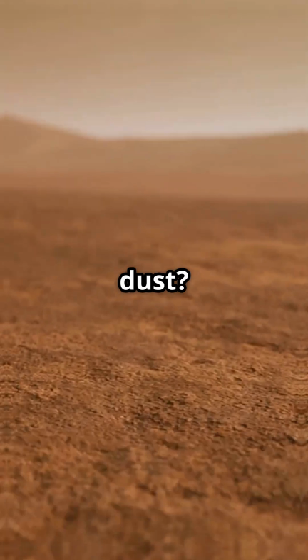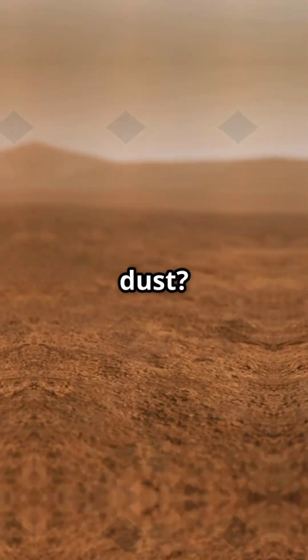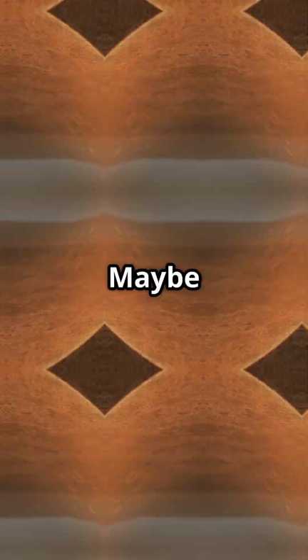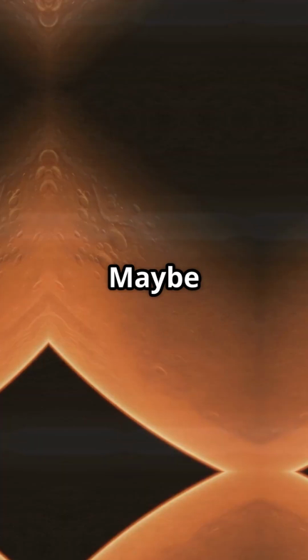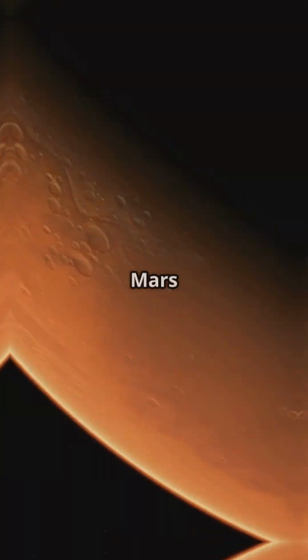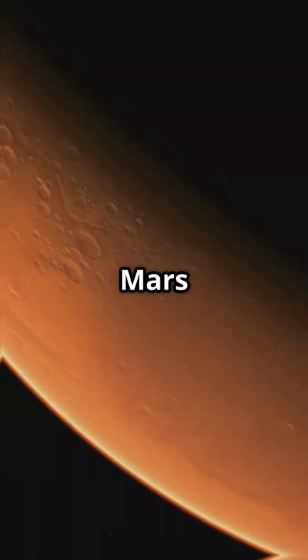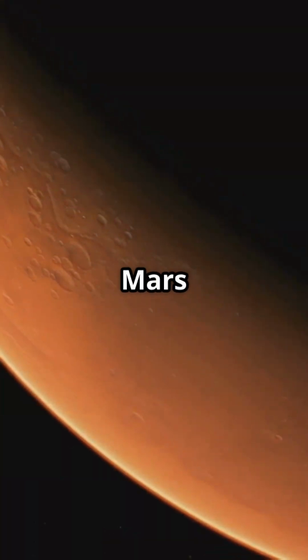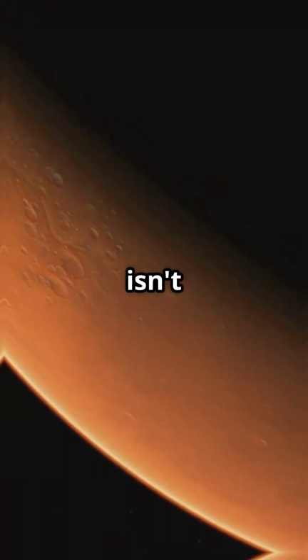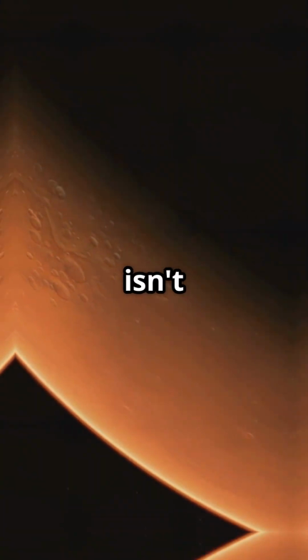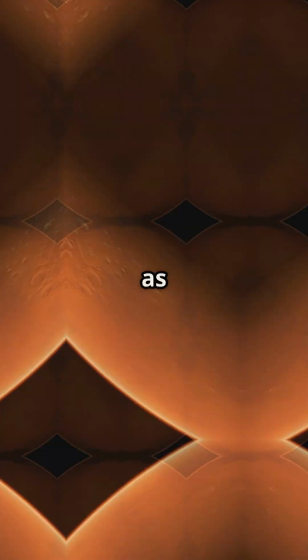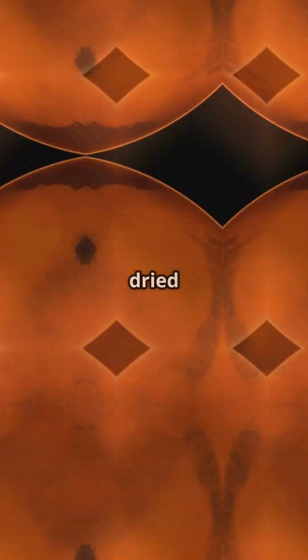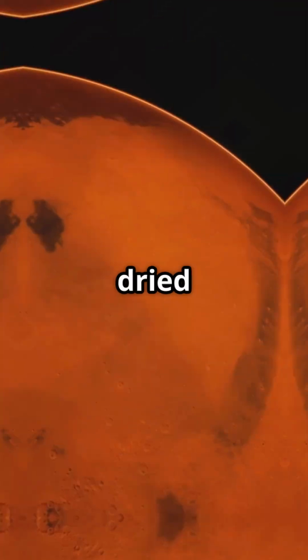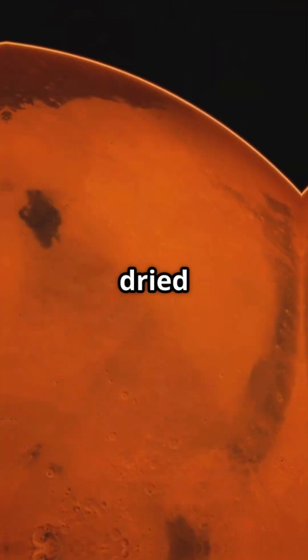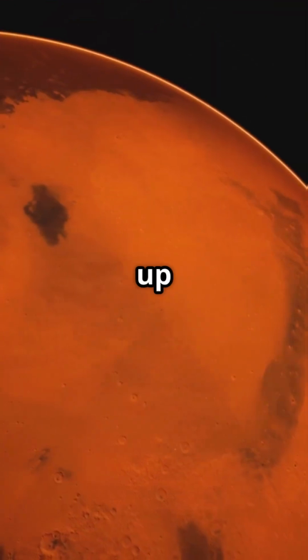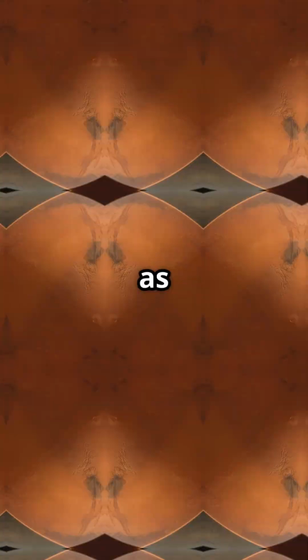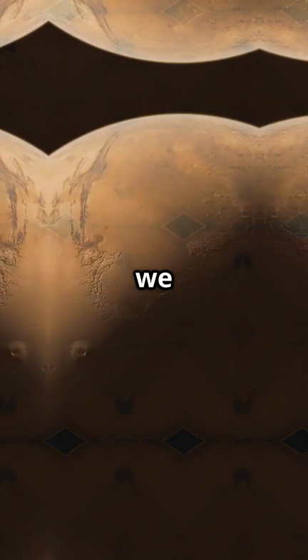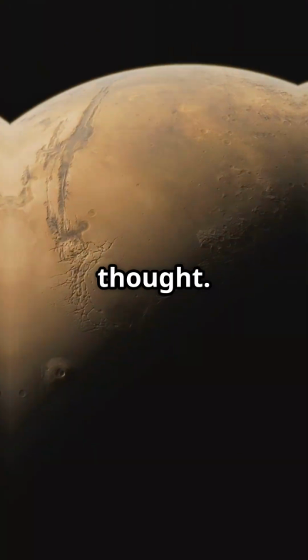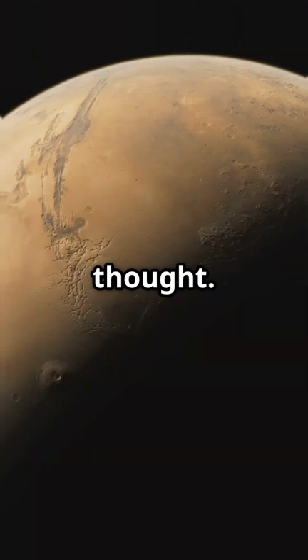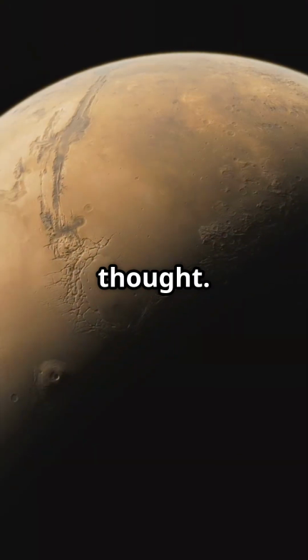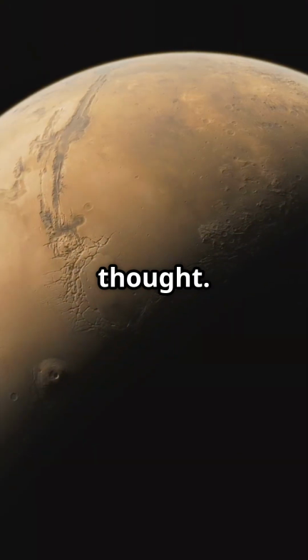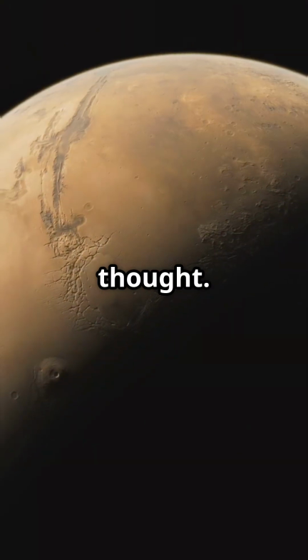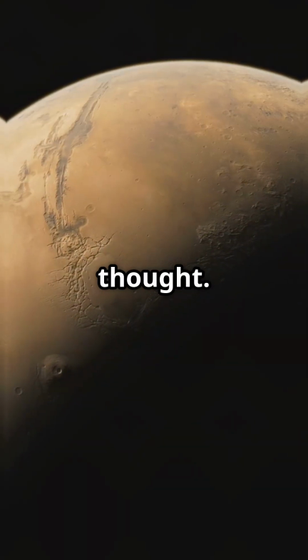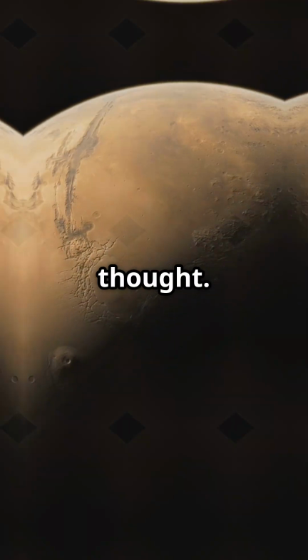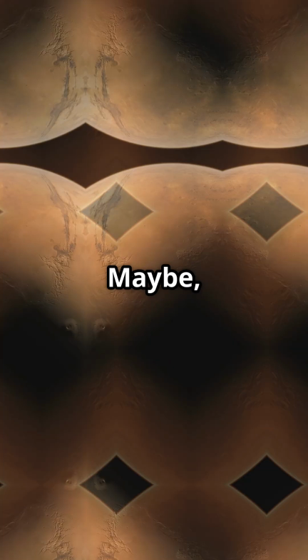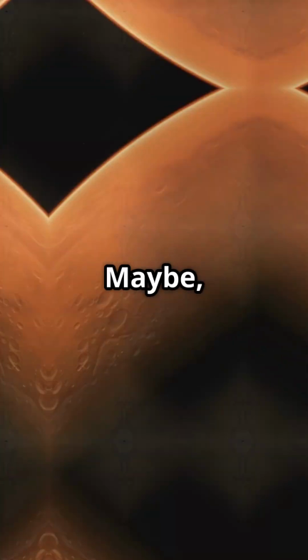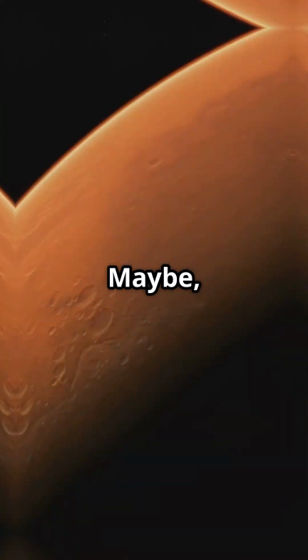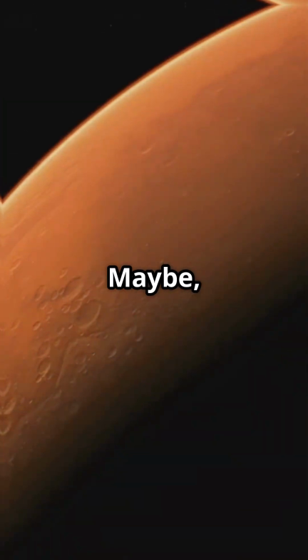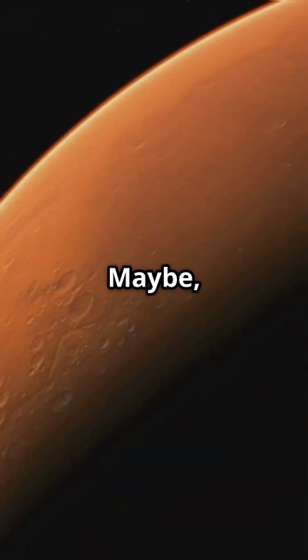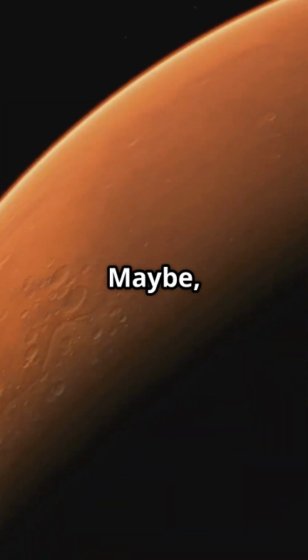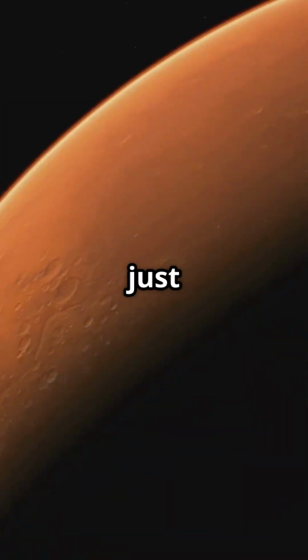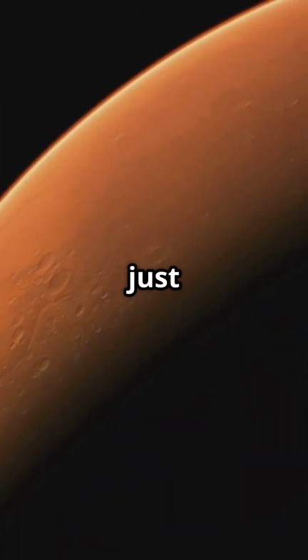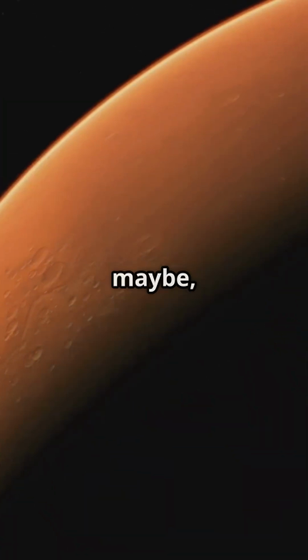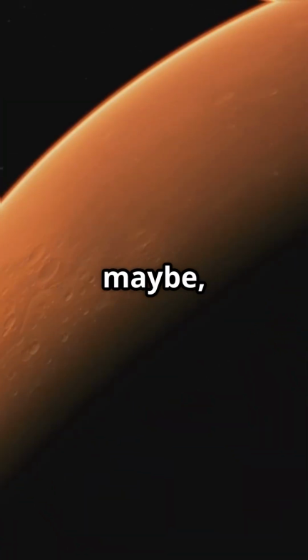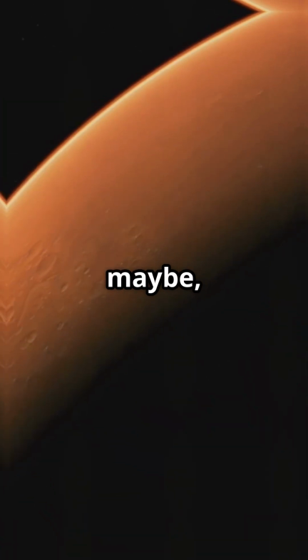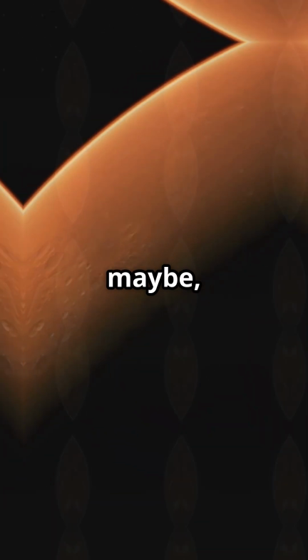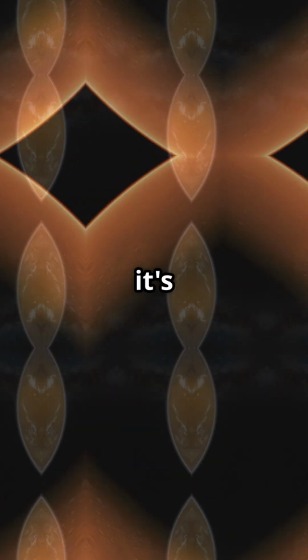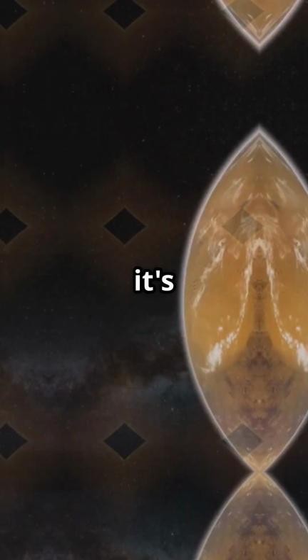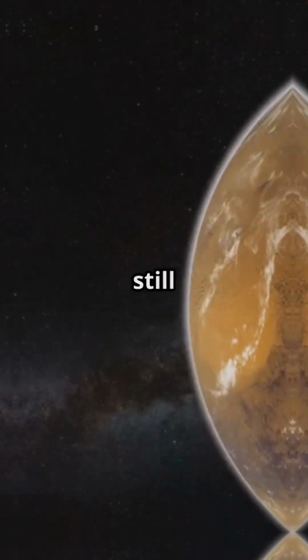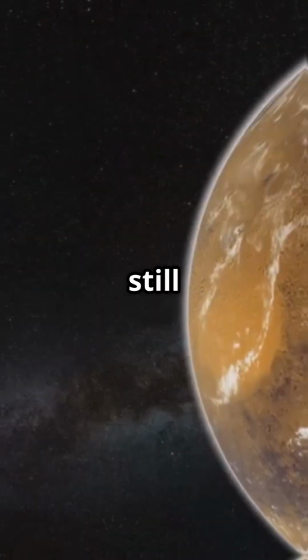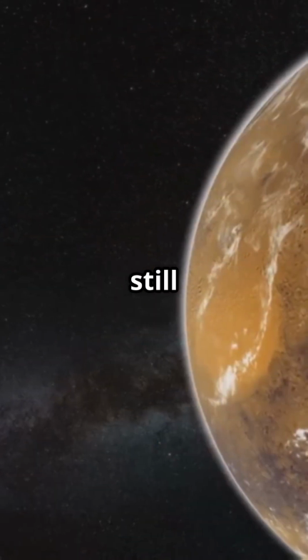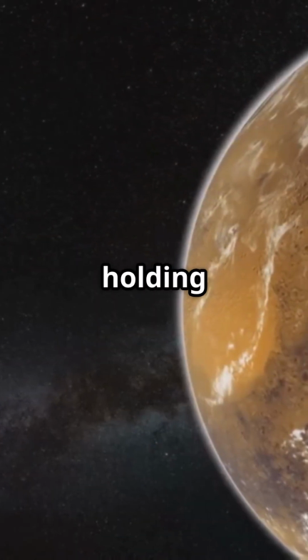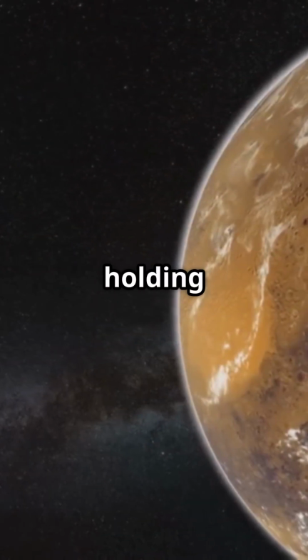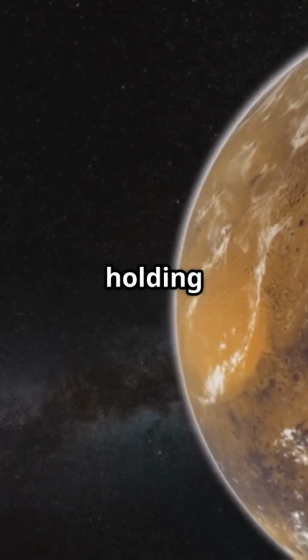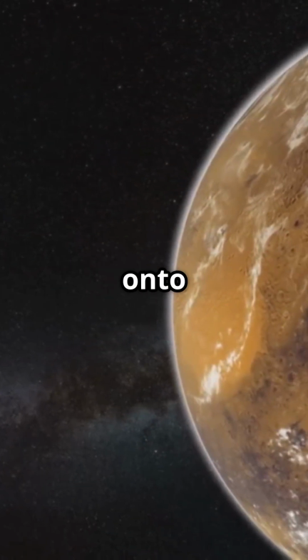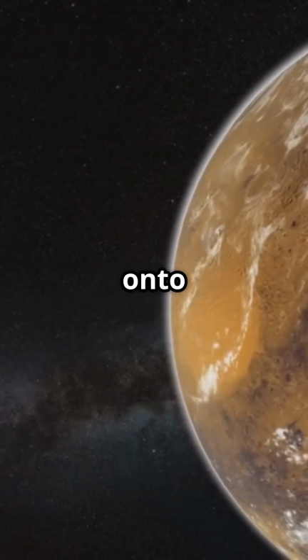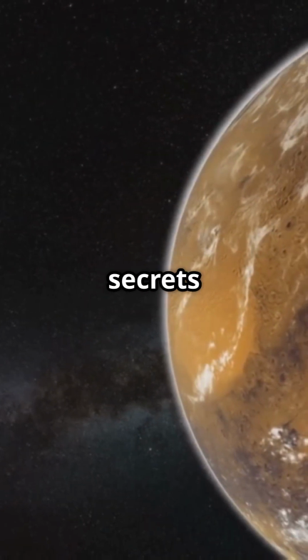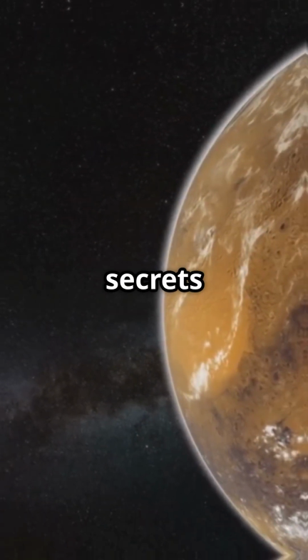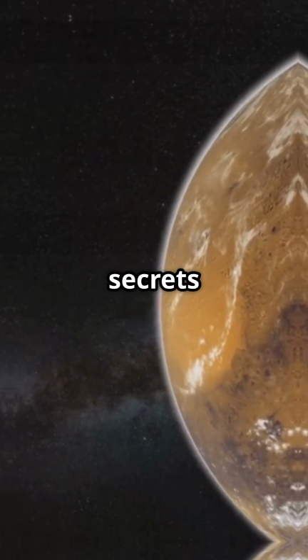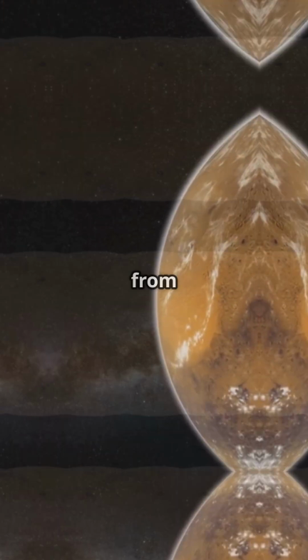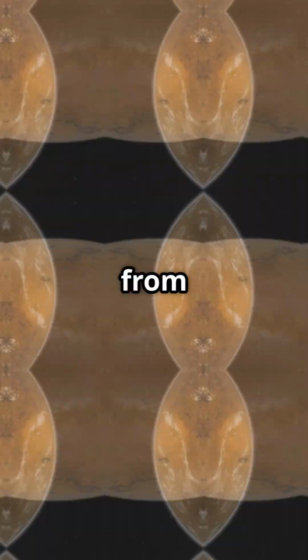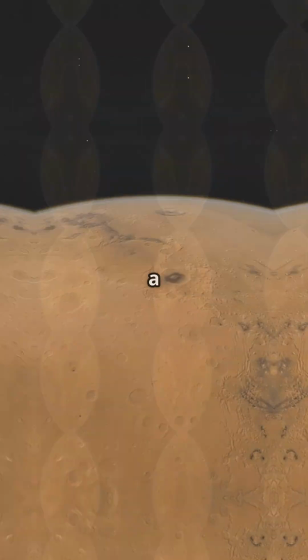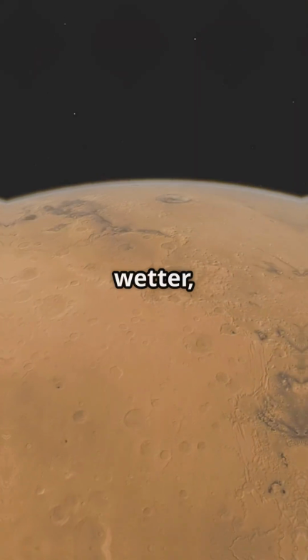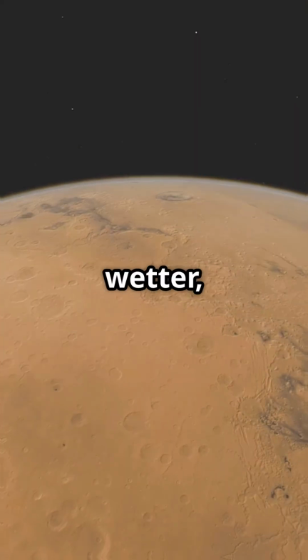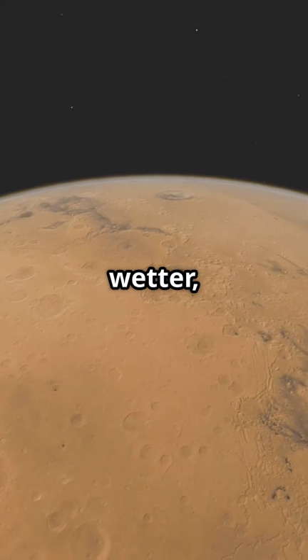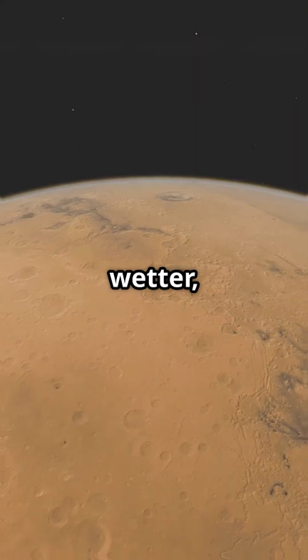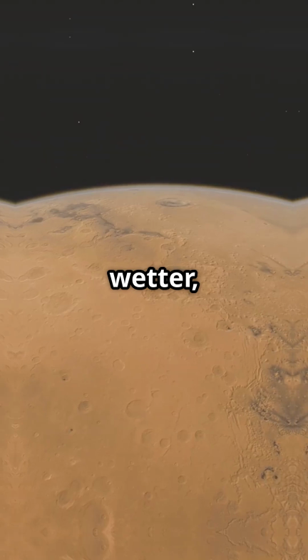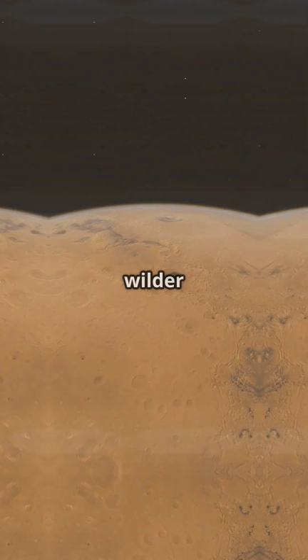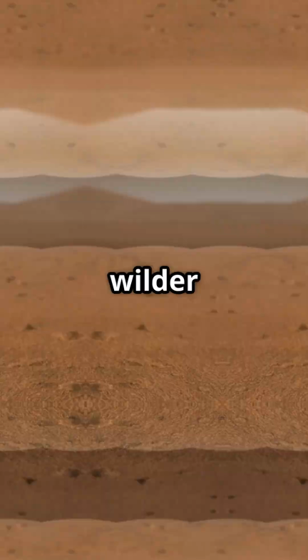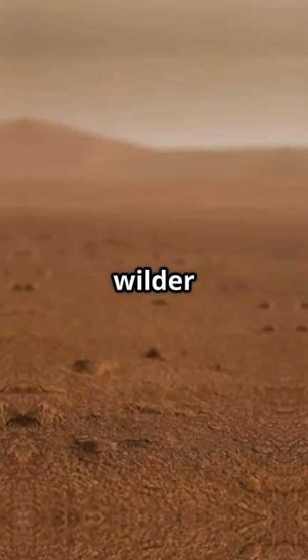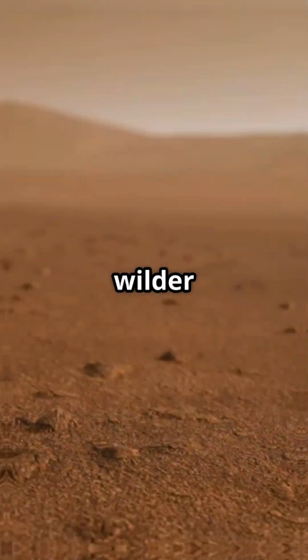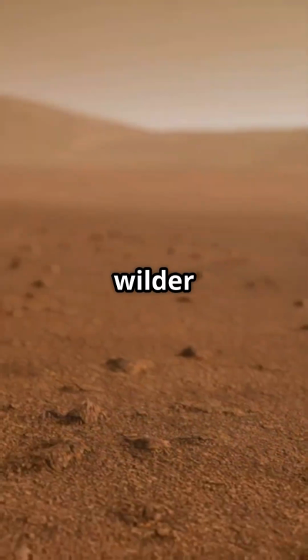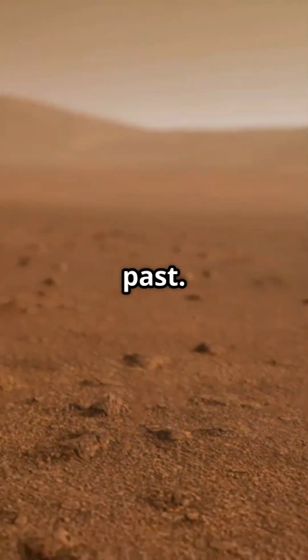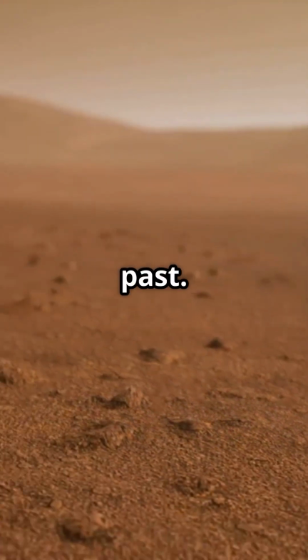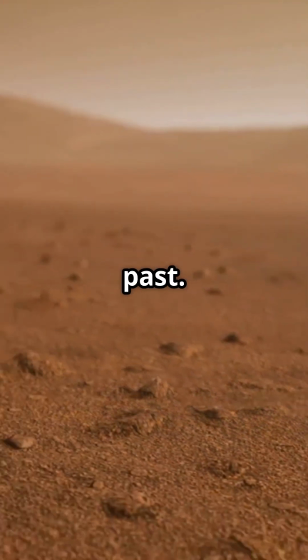Maybe Mars isn't as dried up as we thought. Maybe, just maybe, it's still holding on to secrets from a wetter, wilder past.